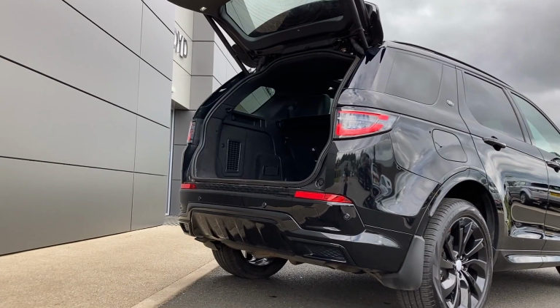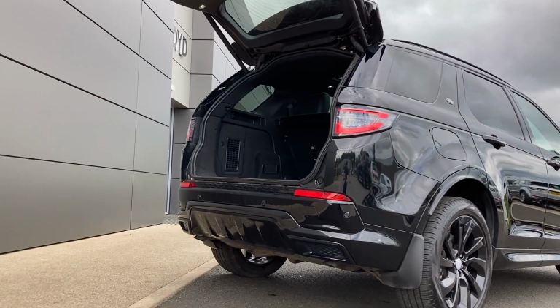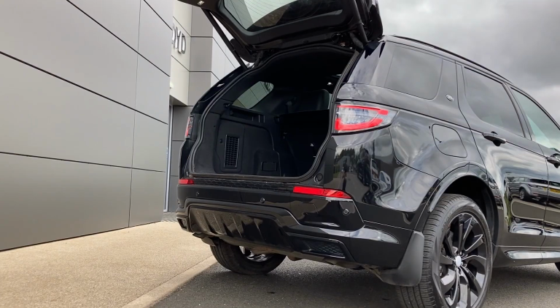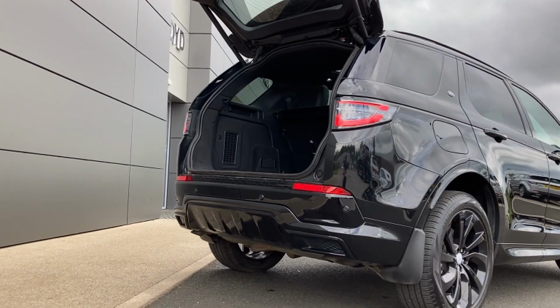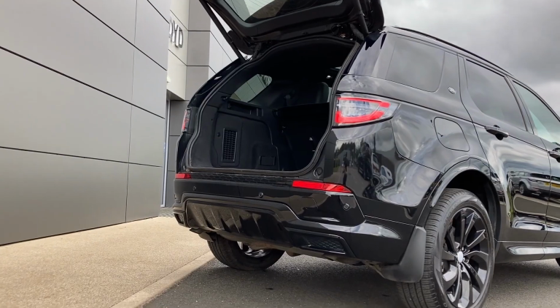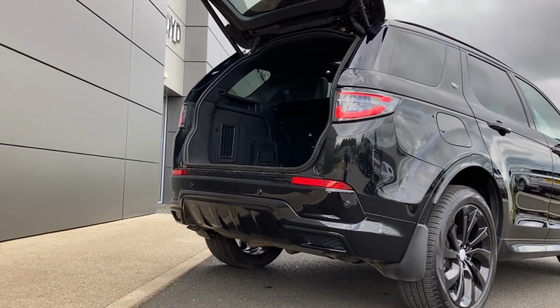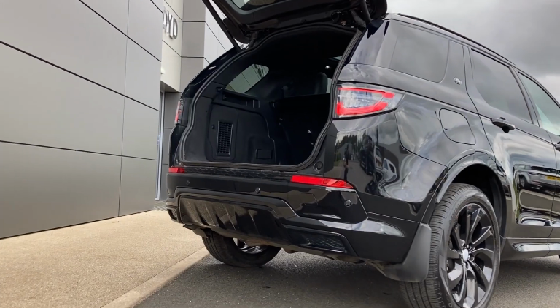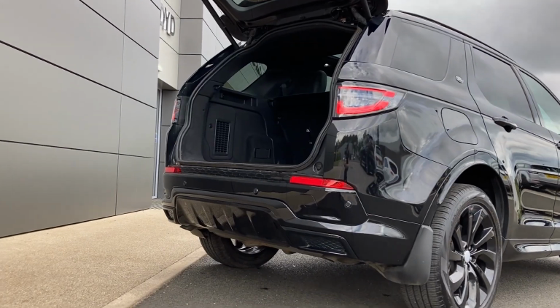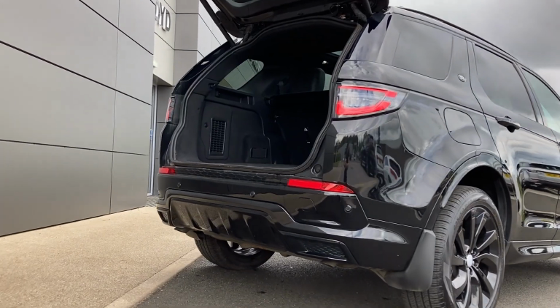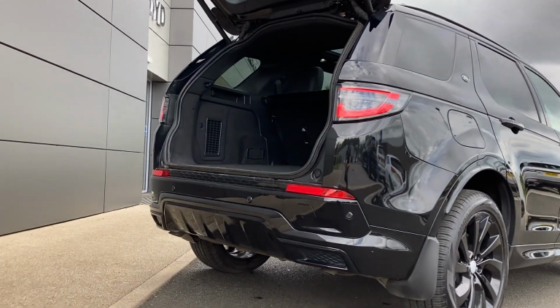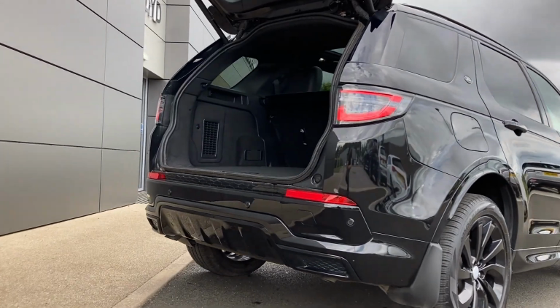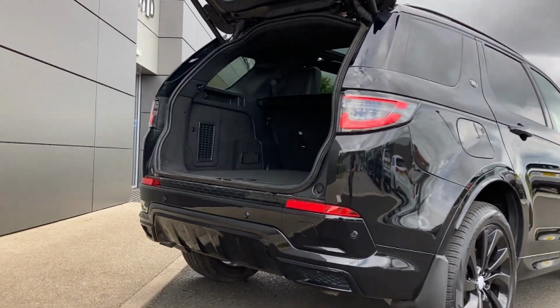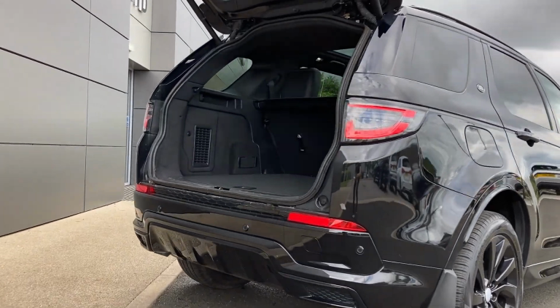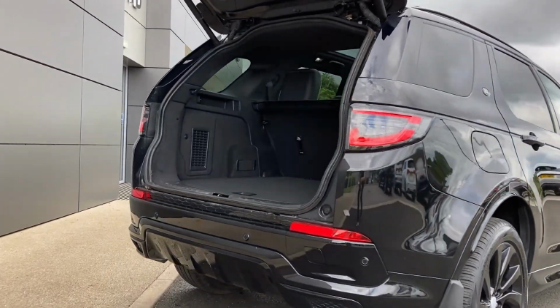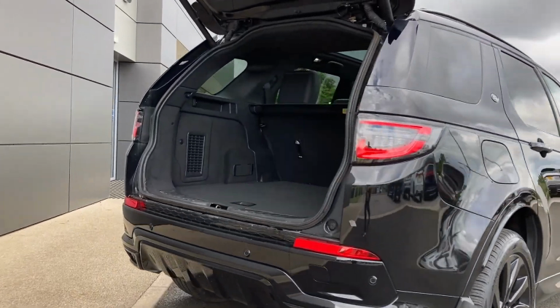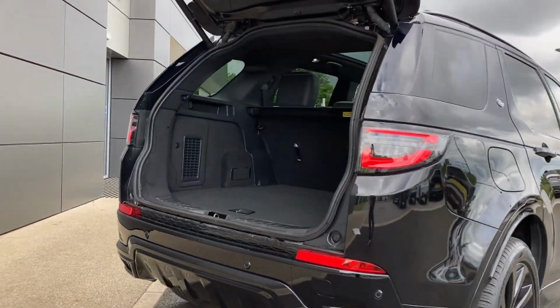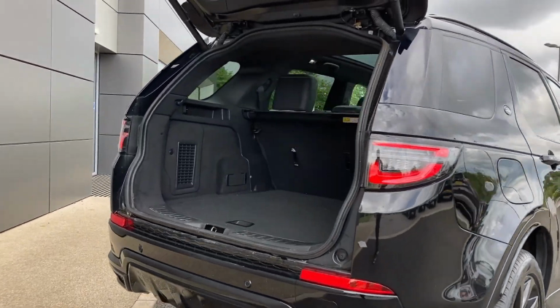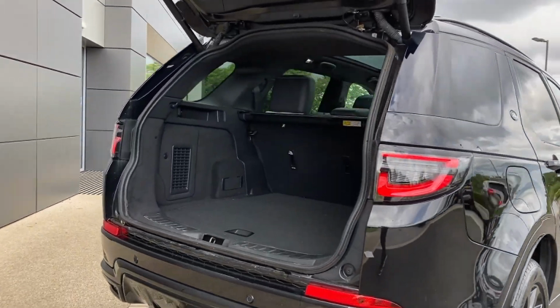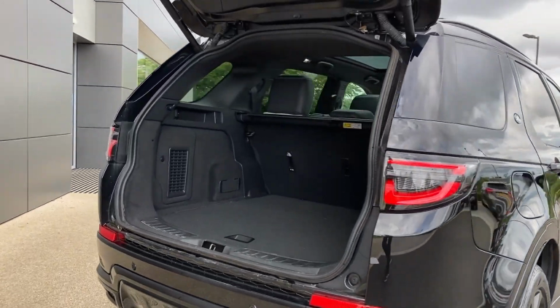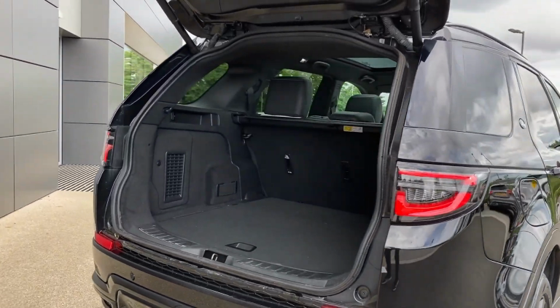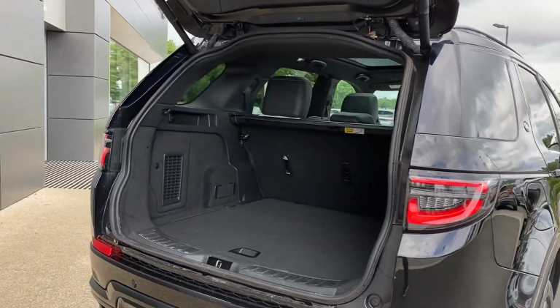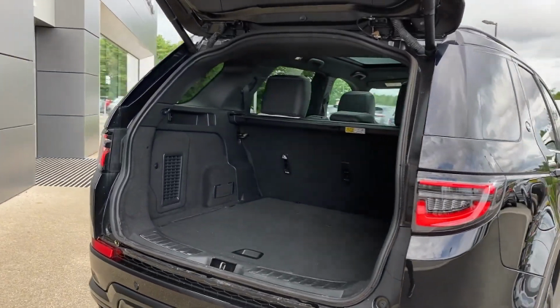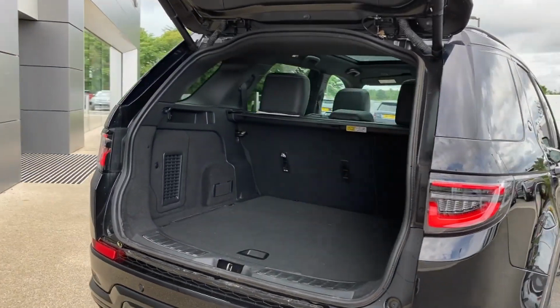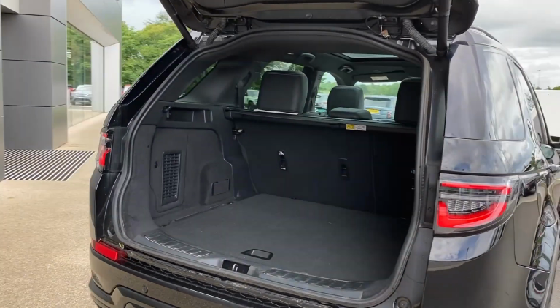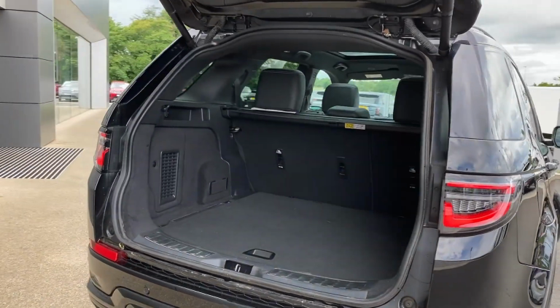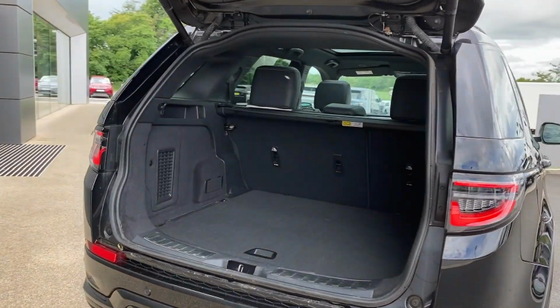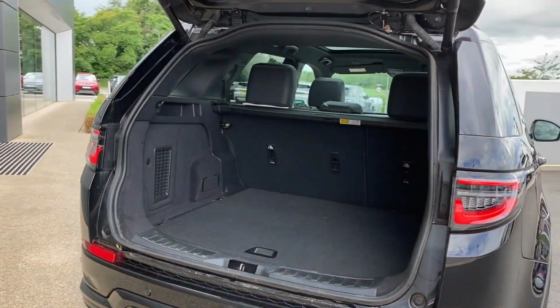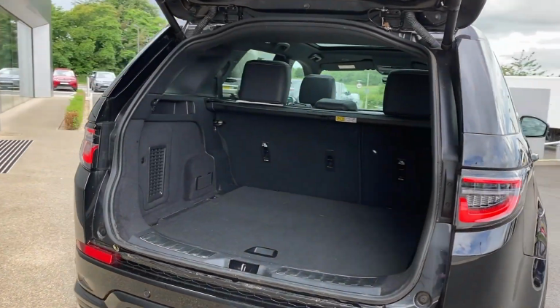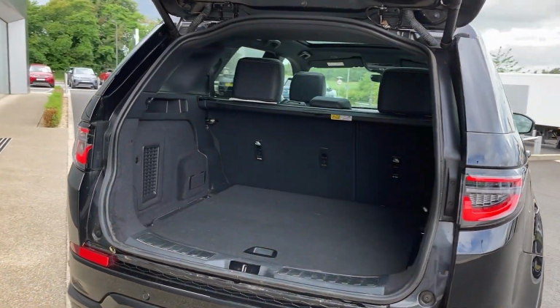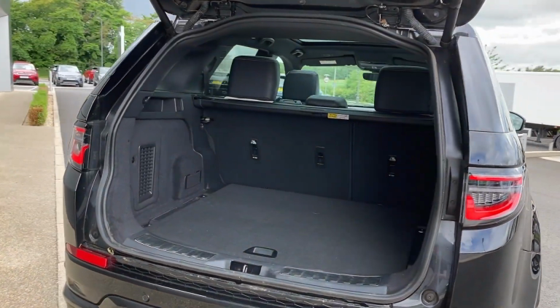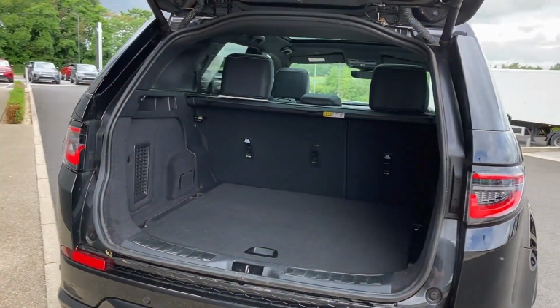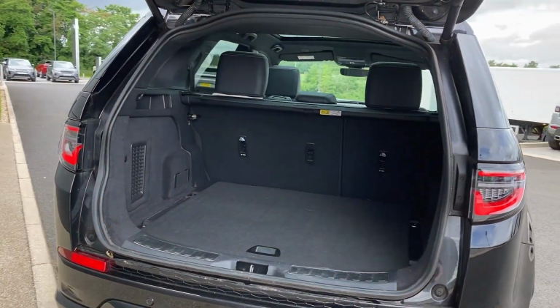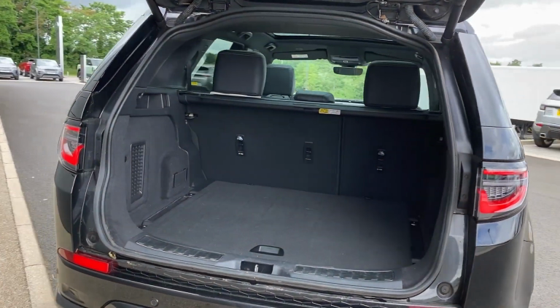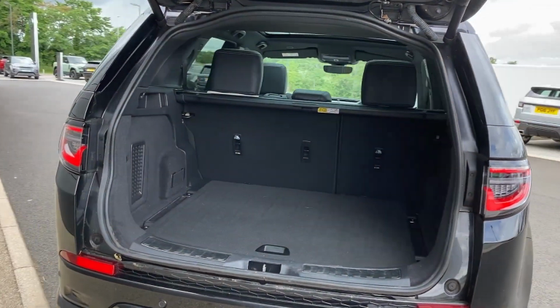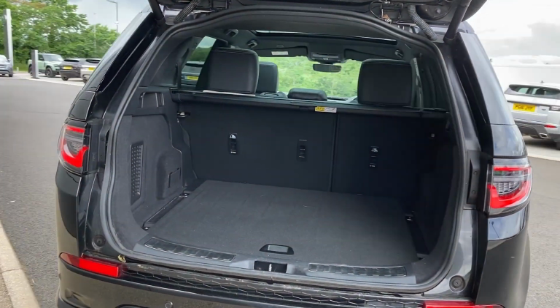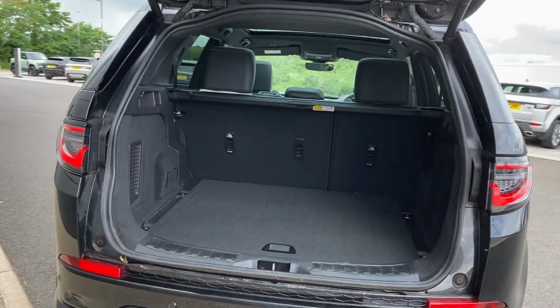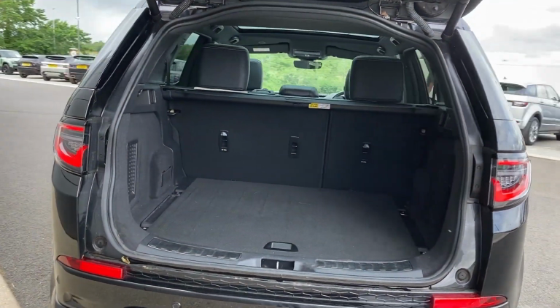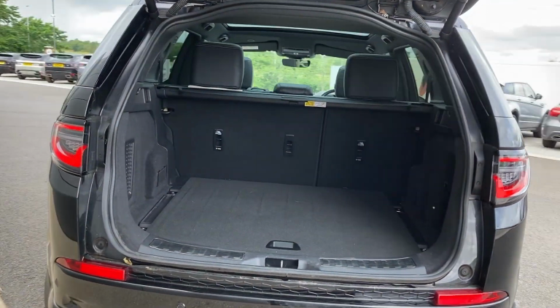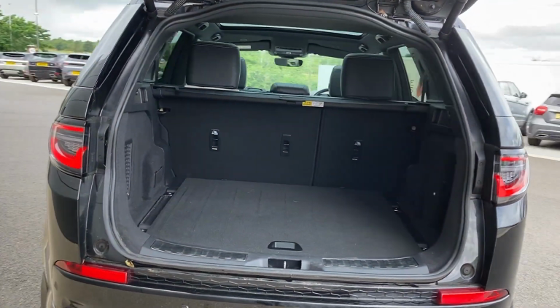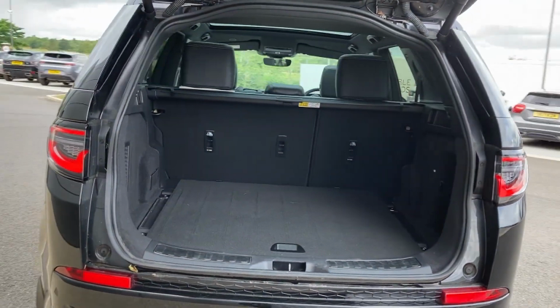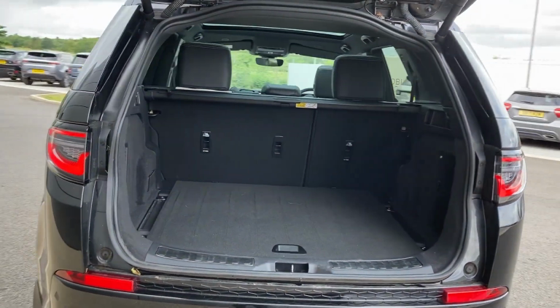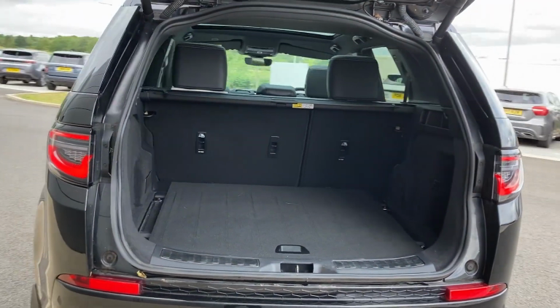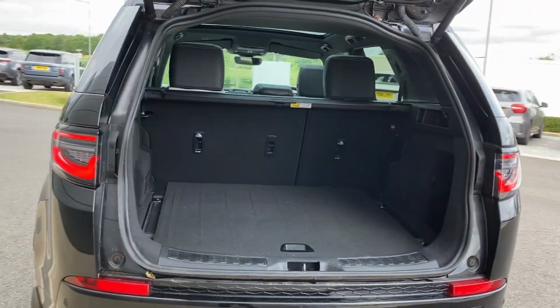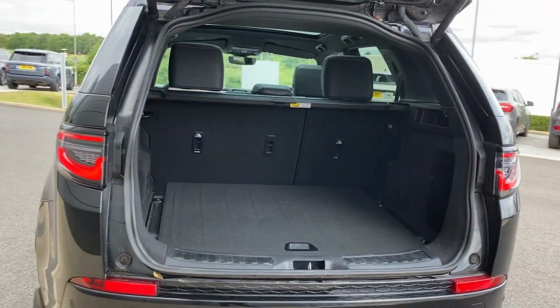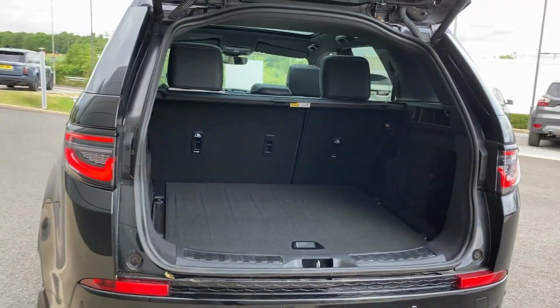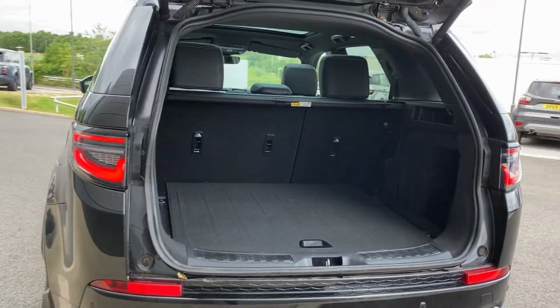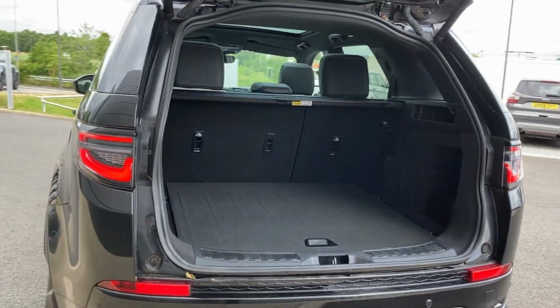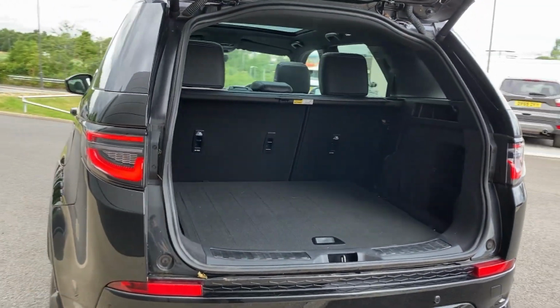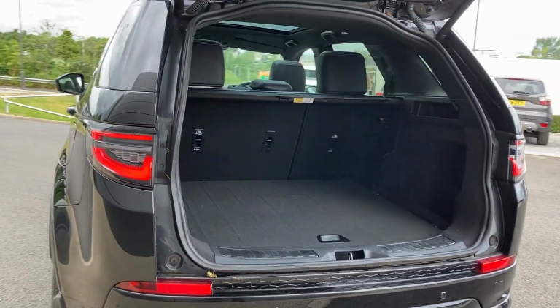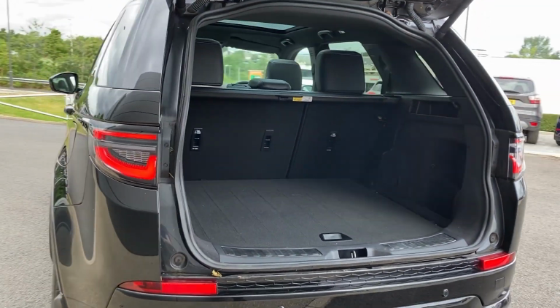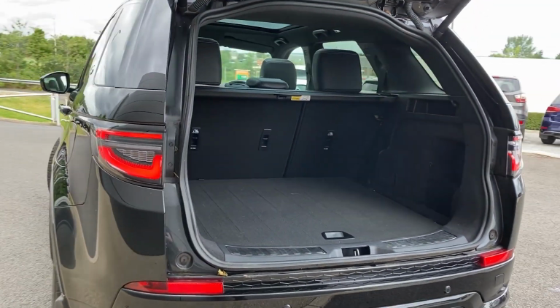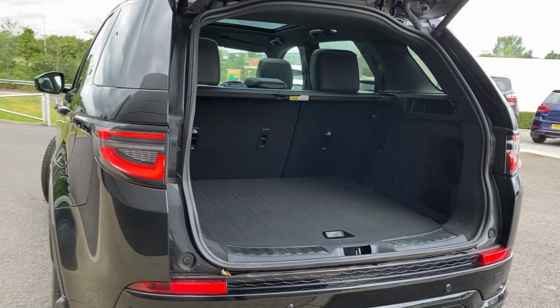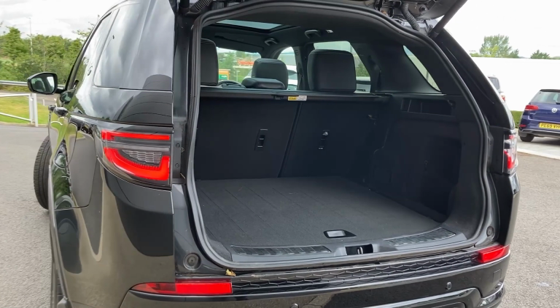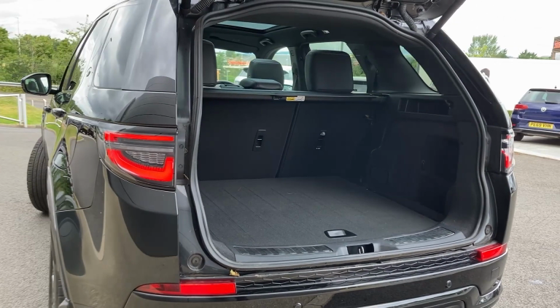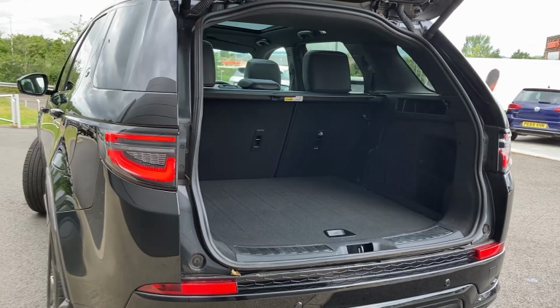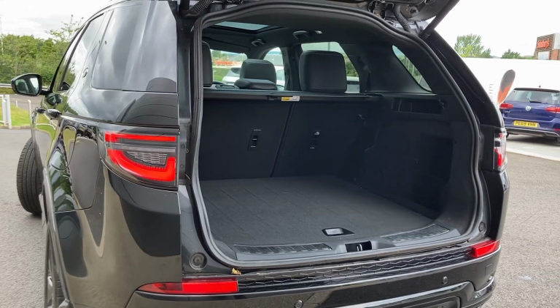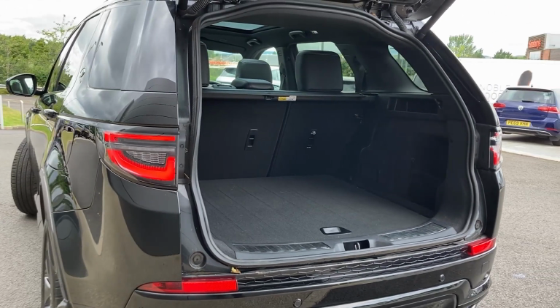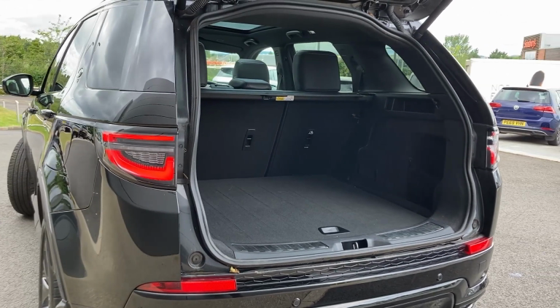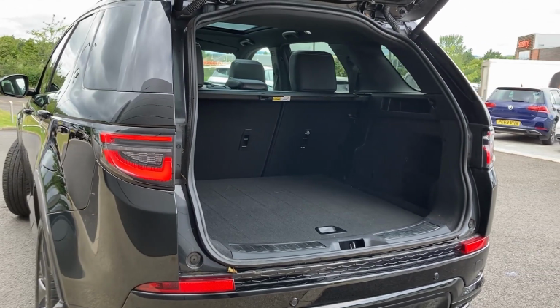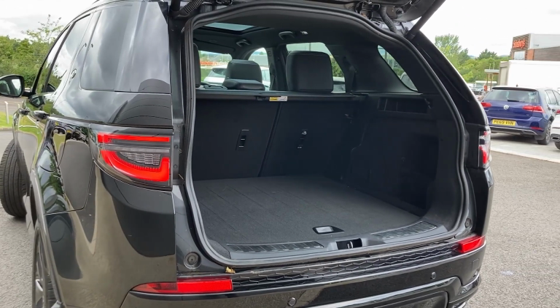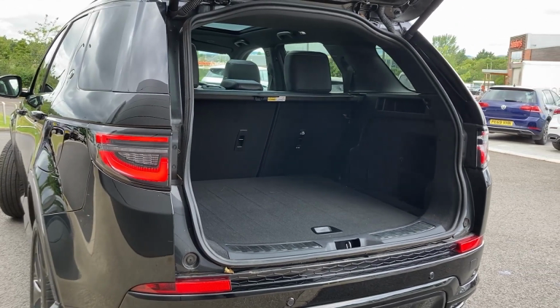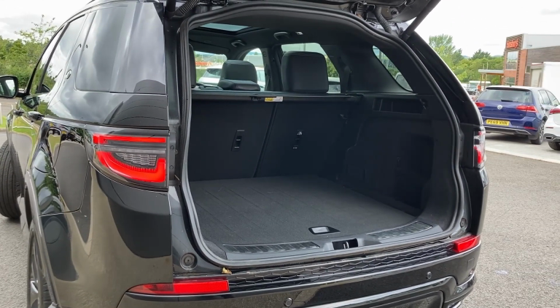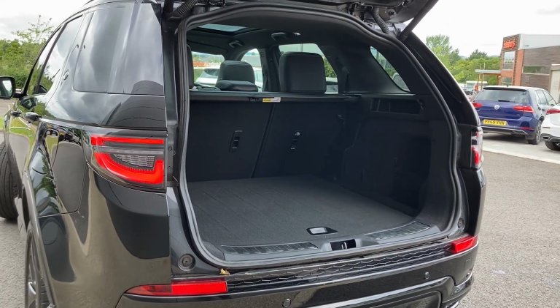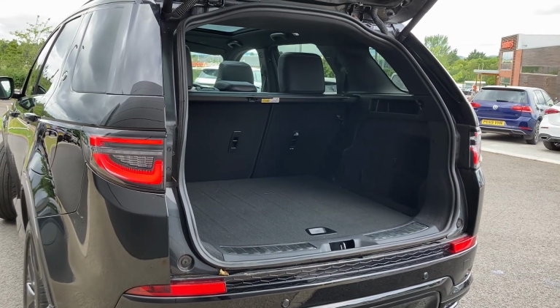As we enter beneath the power tailgate we can see the 60/40 rear folding seats, the load space cover, and the chrome tread plates.